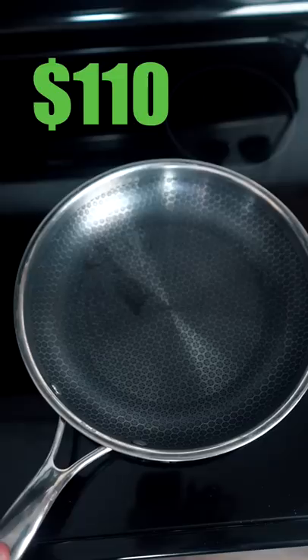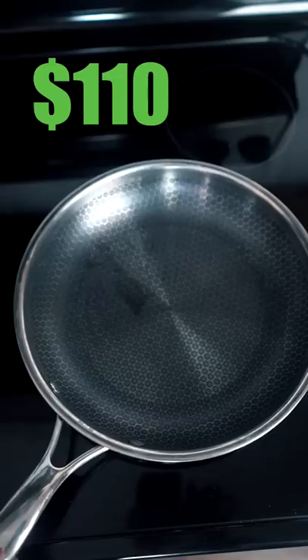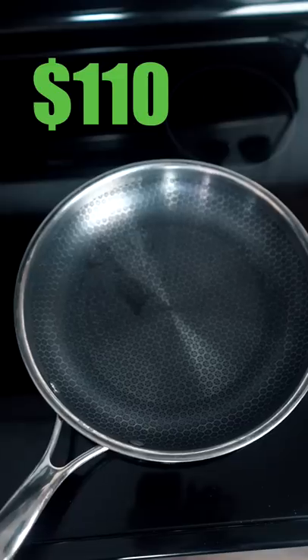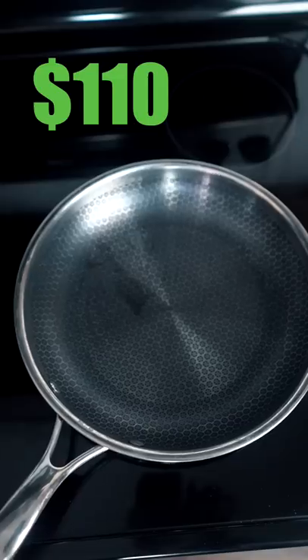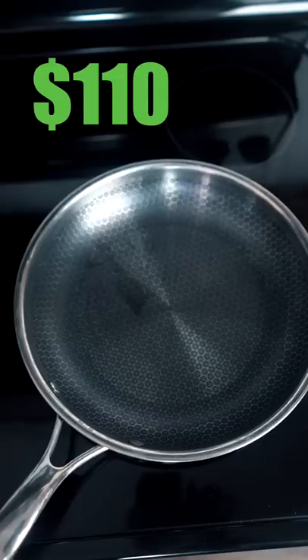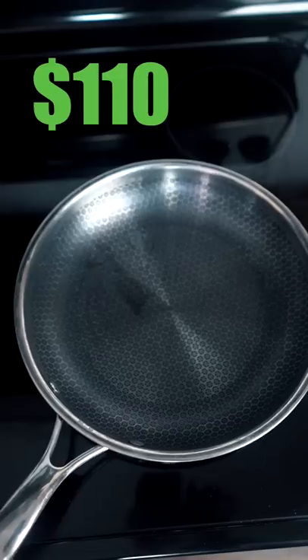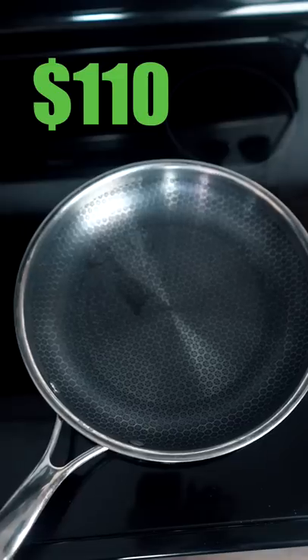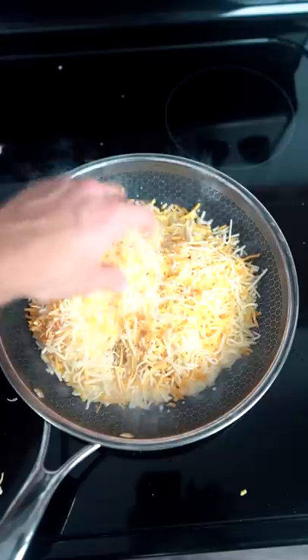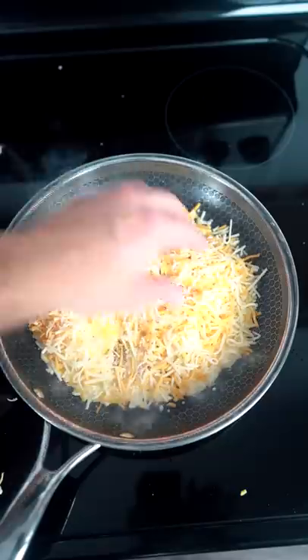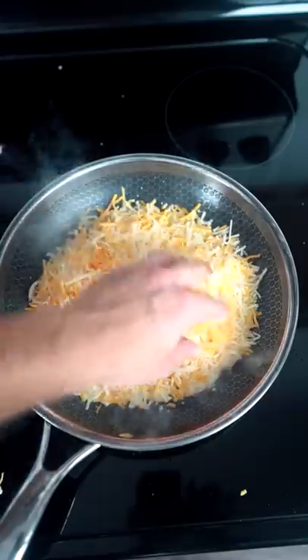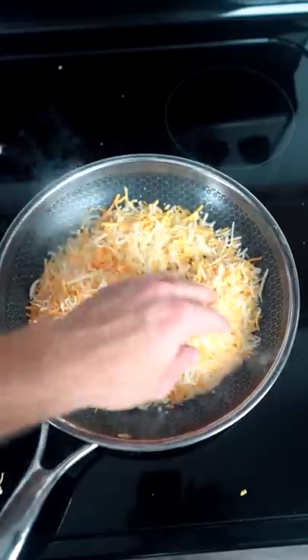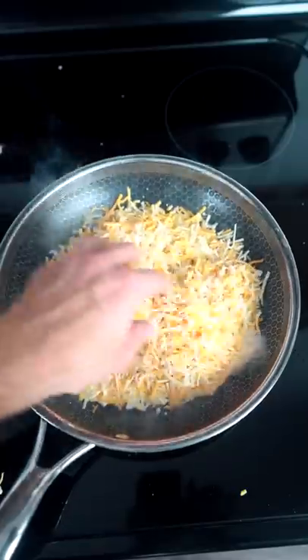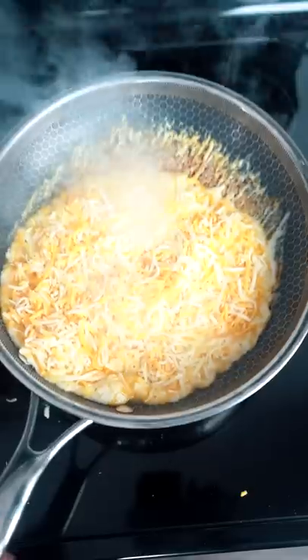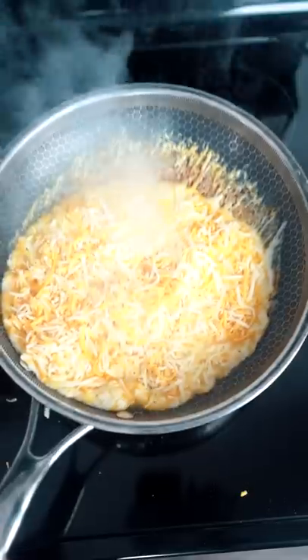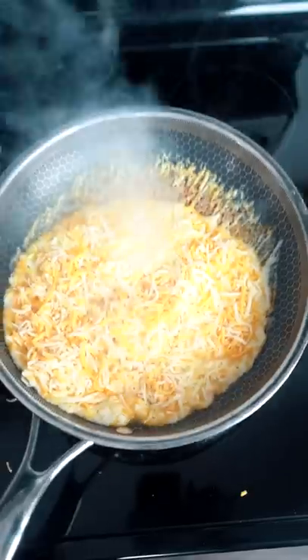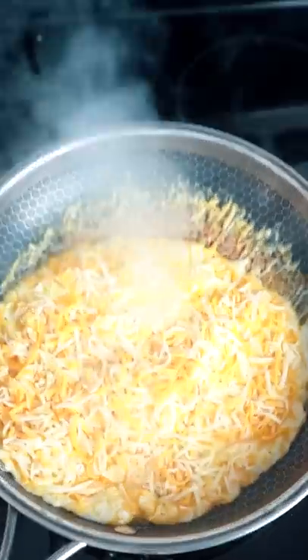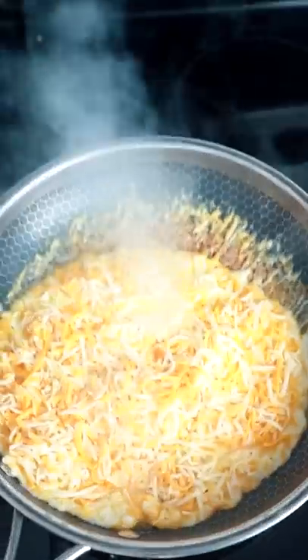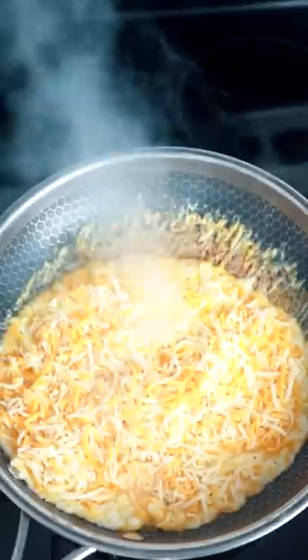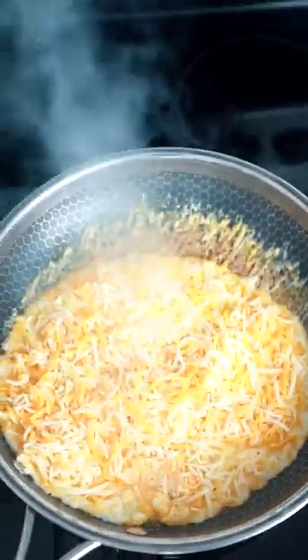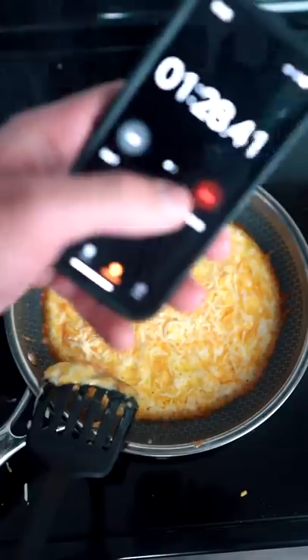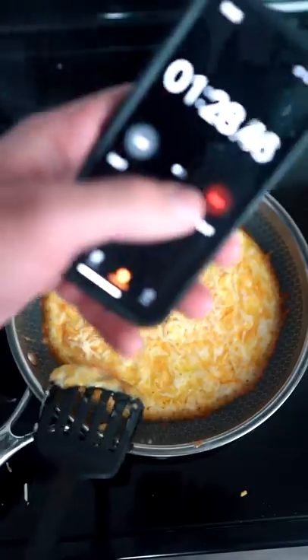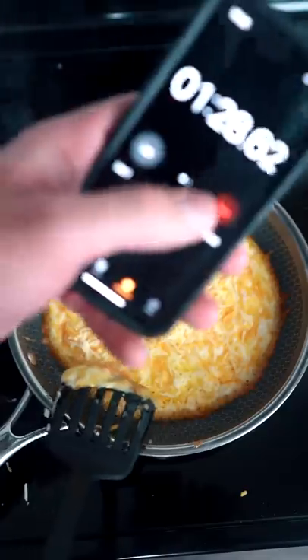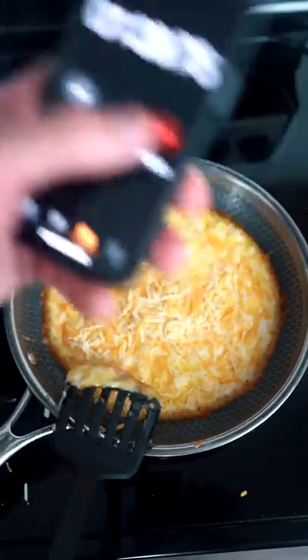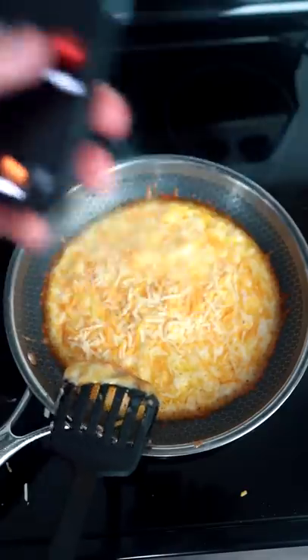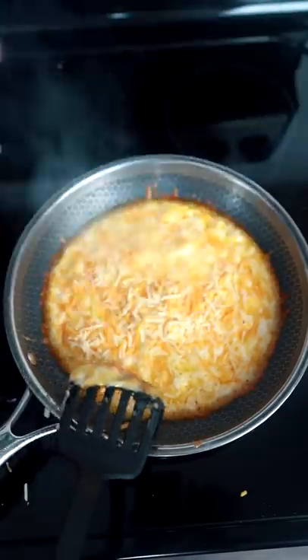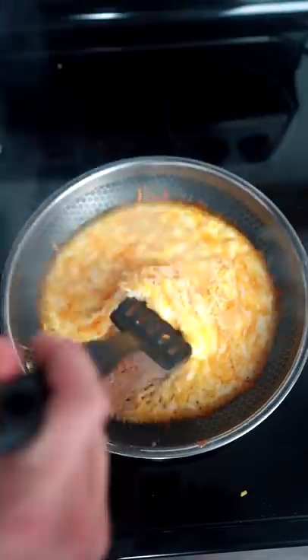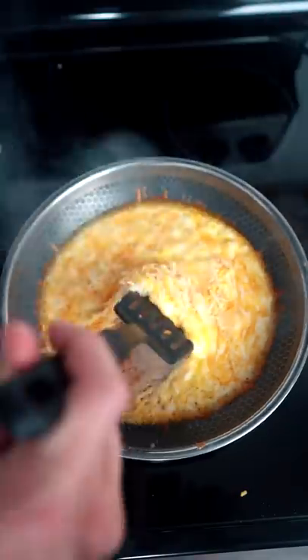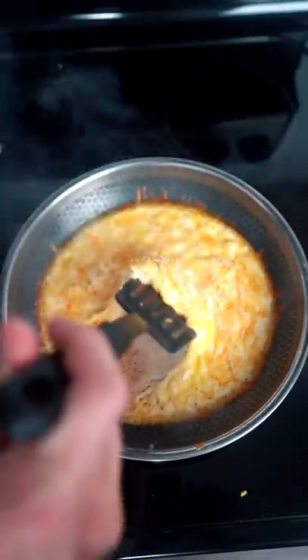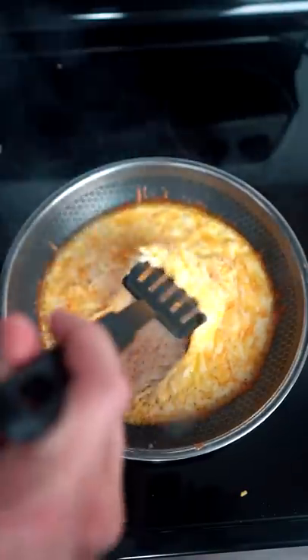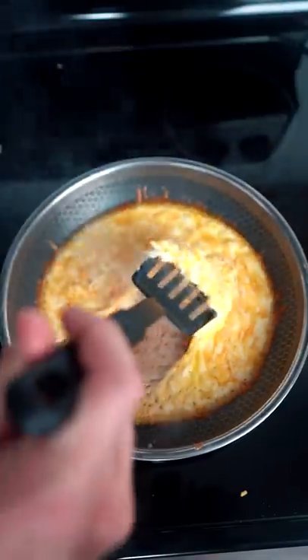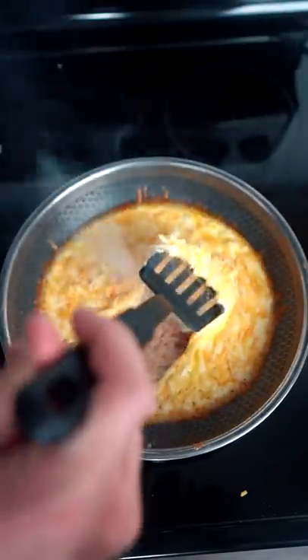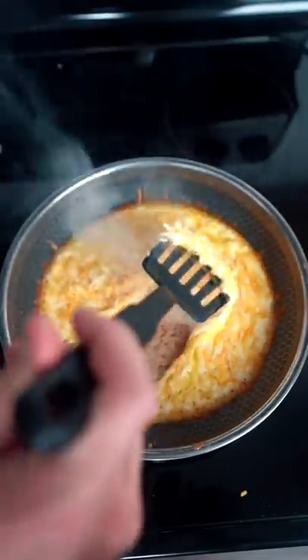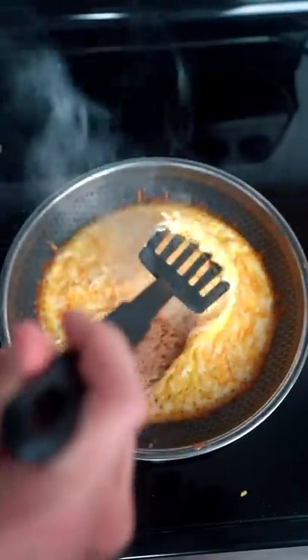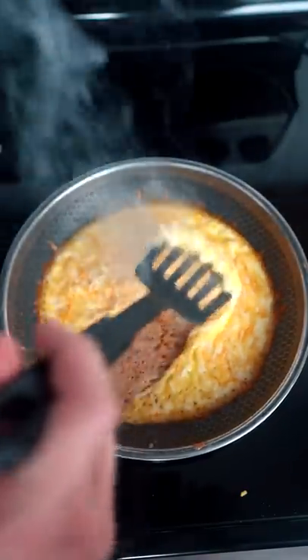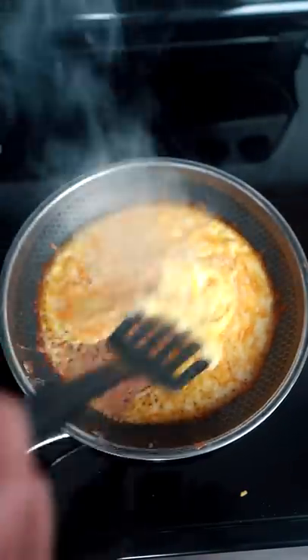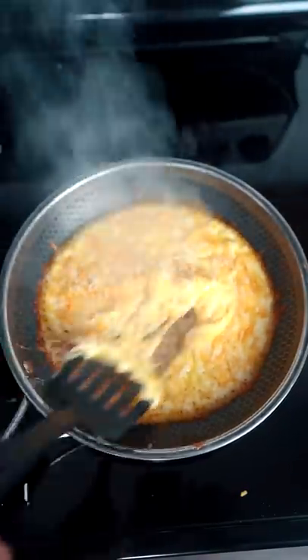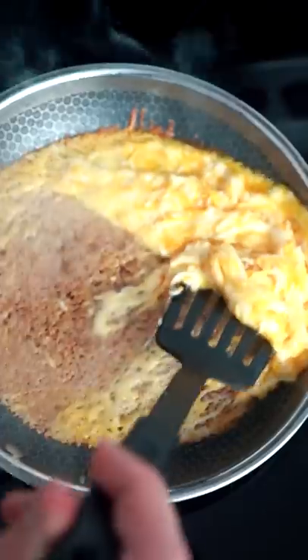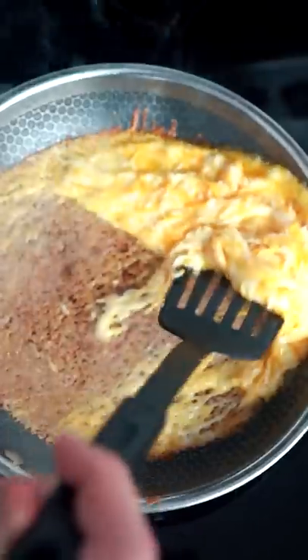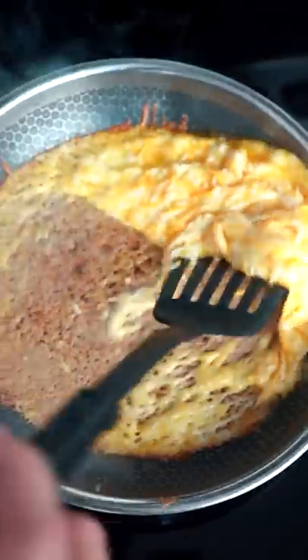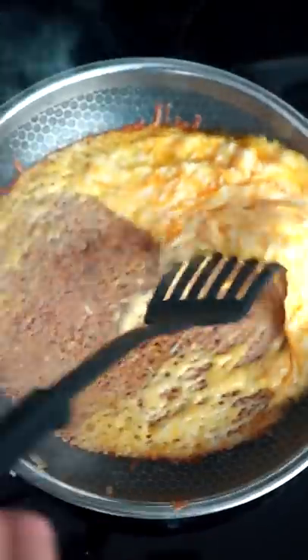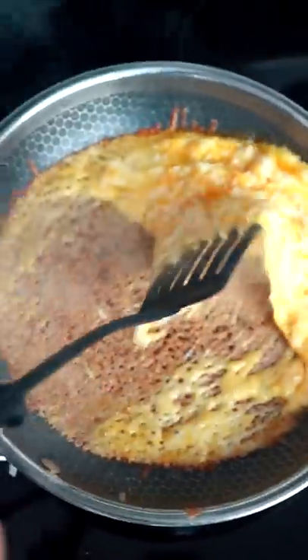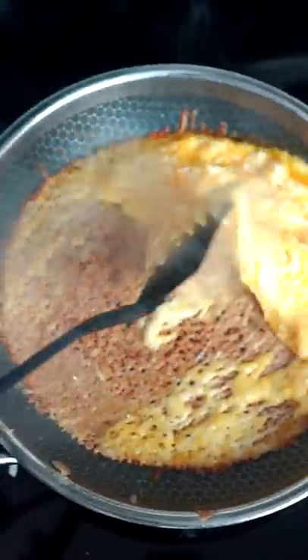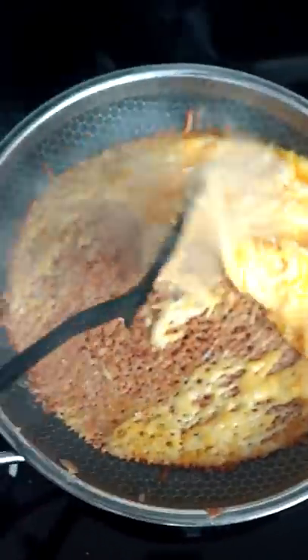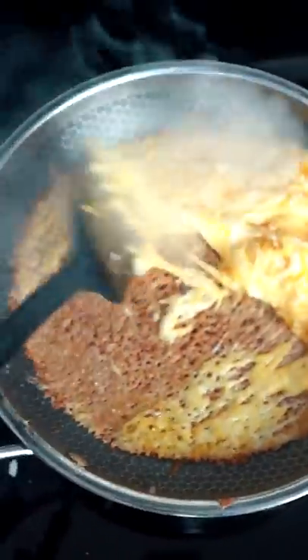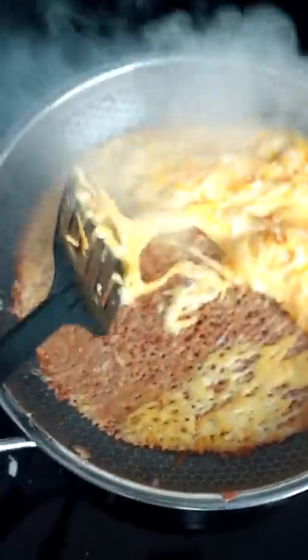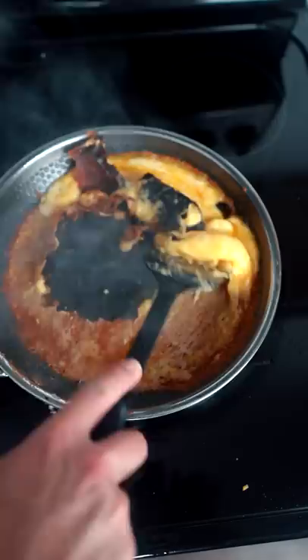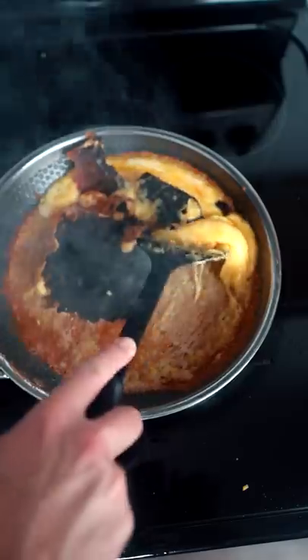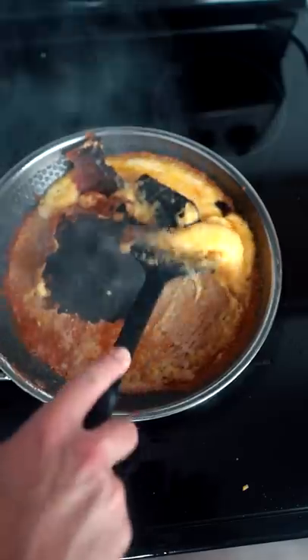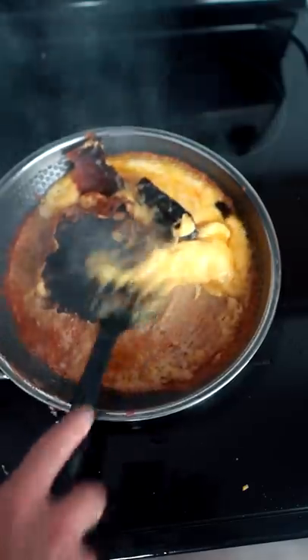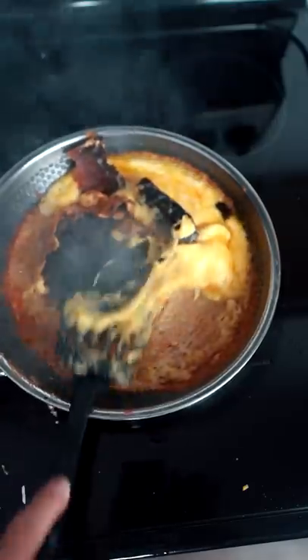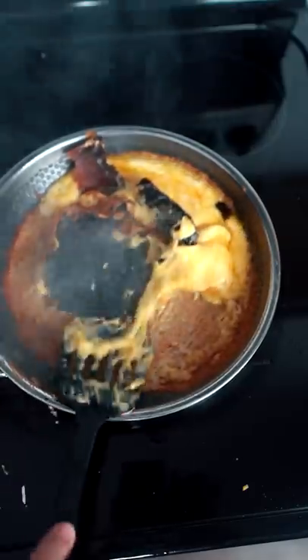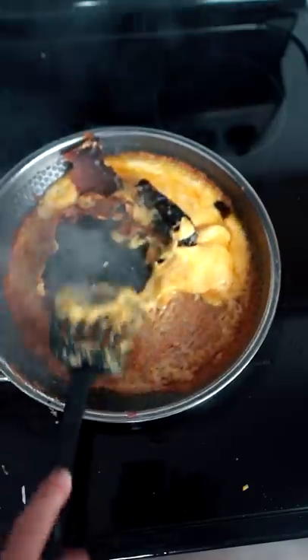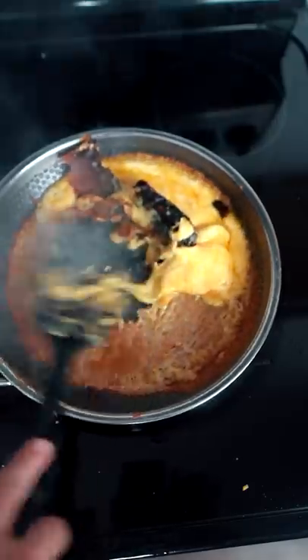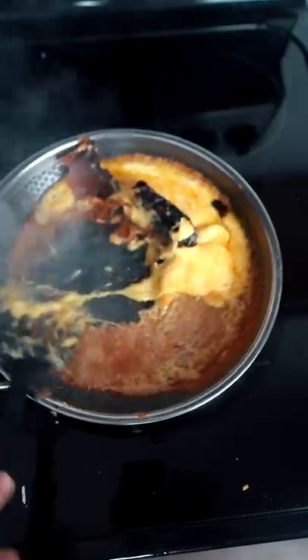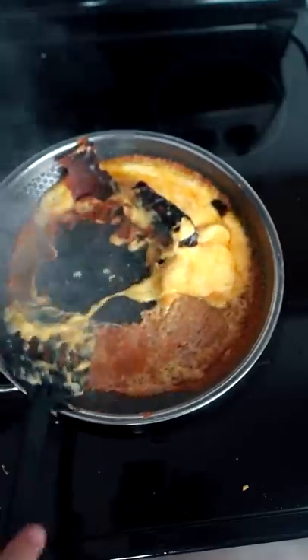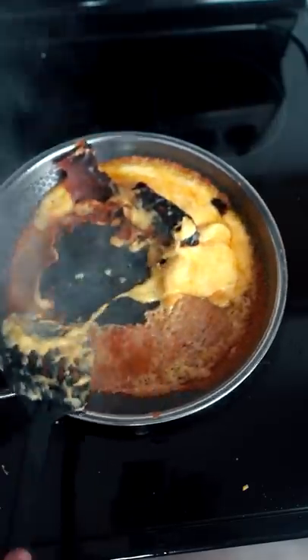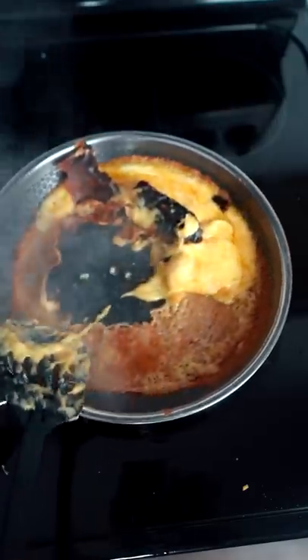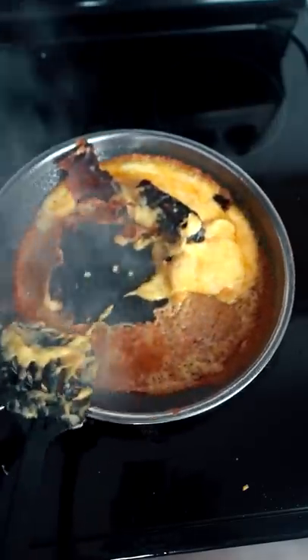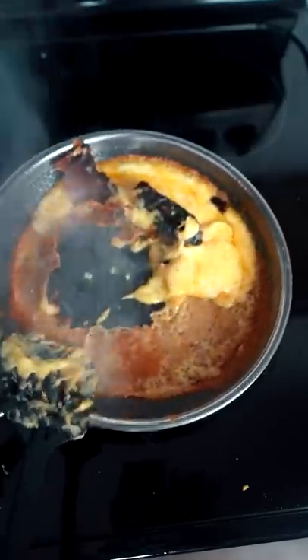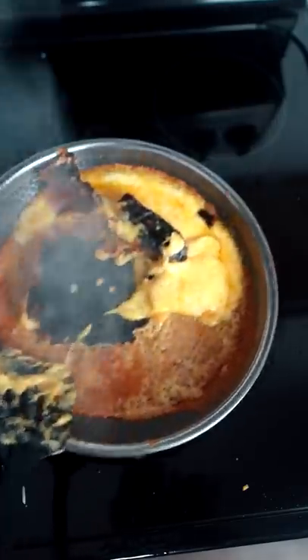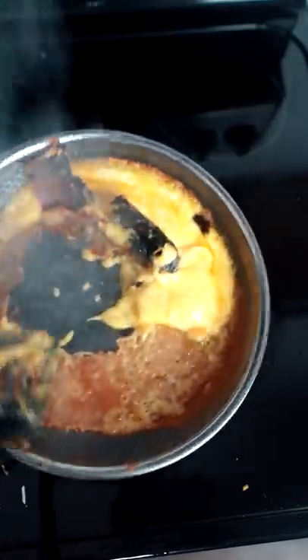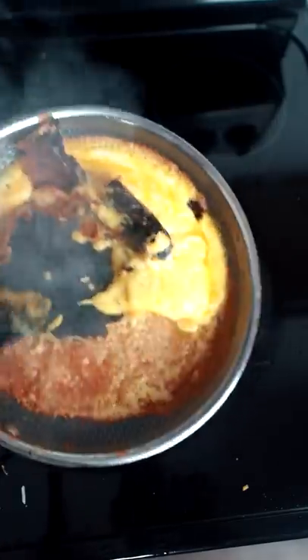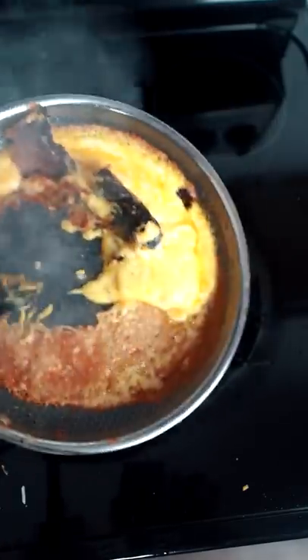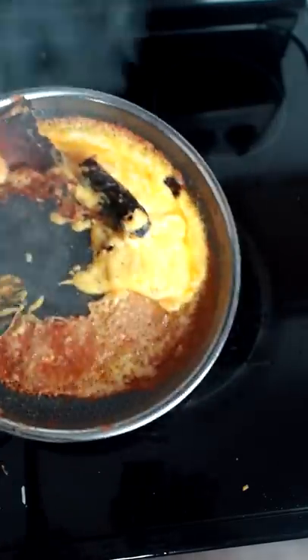HexClad time. About two minutes. Gordon Ramsay, you got some explaining to do.